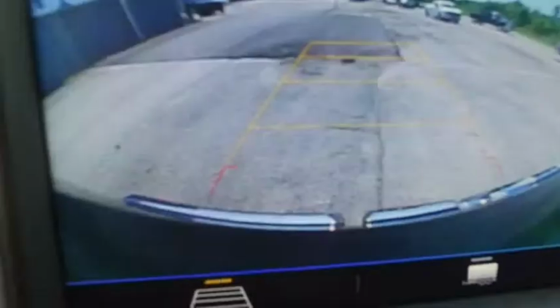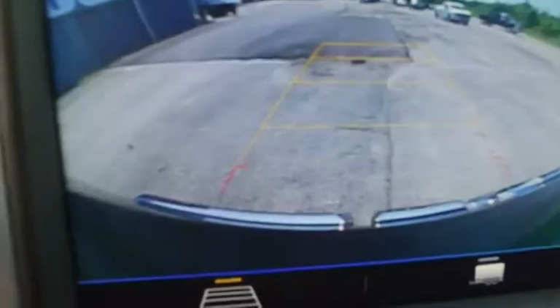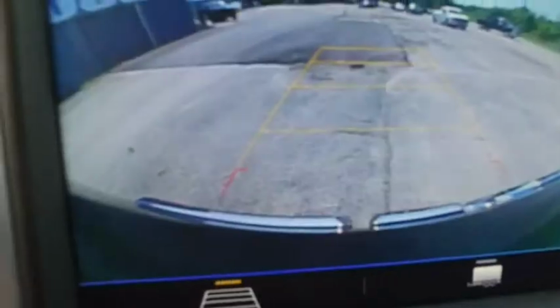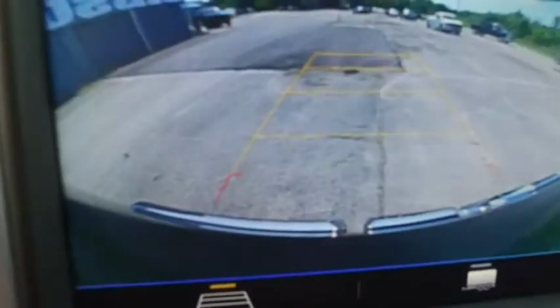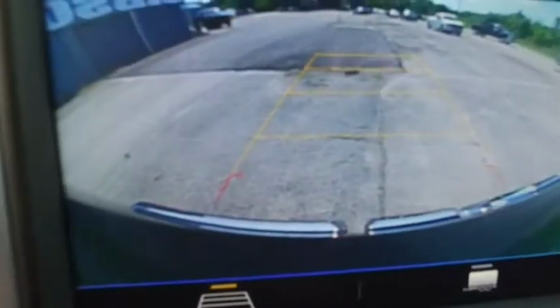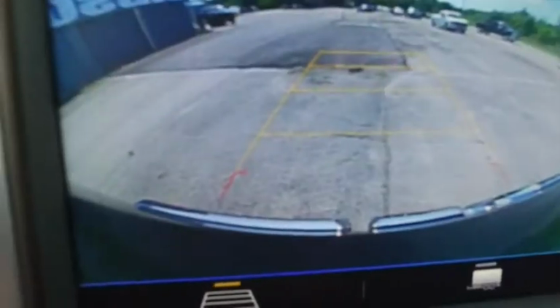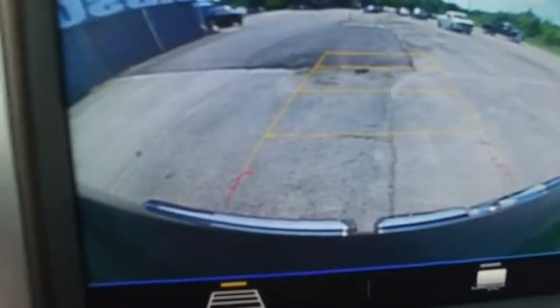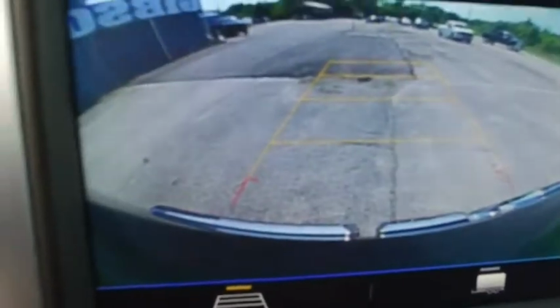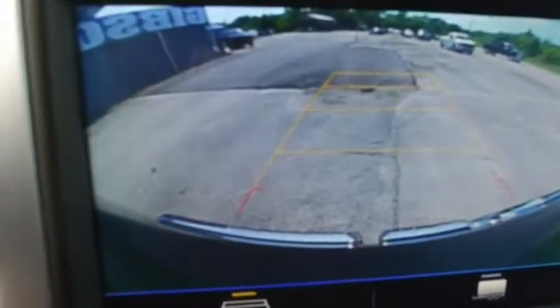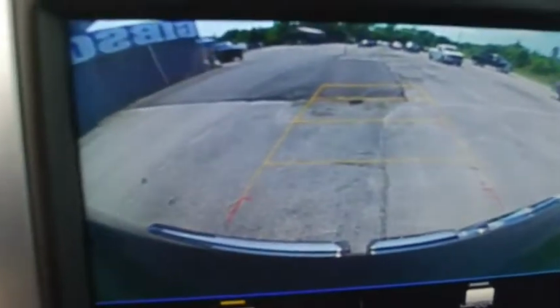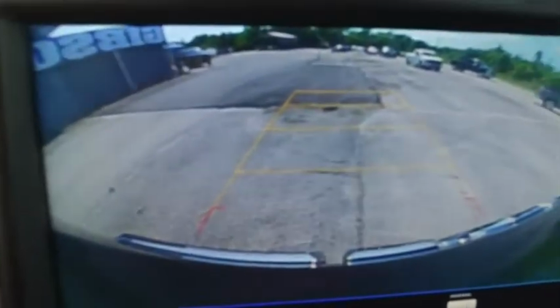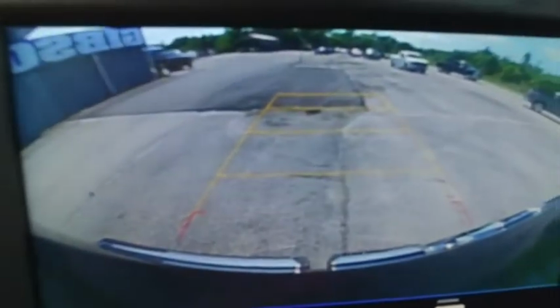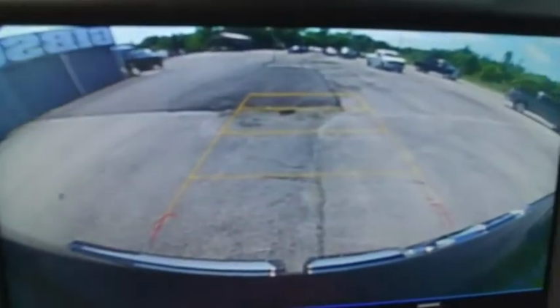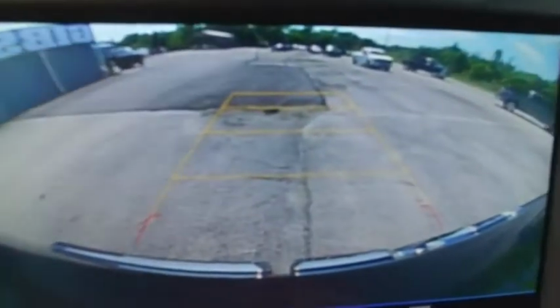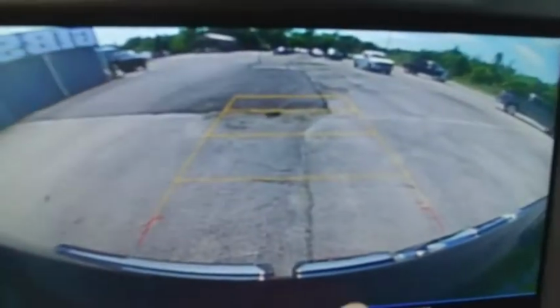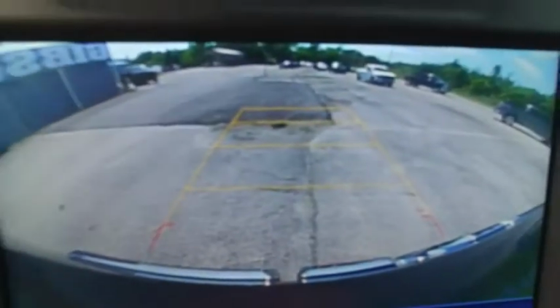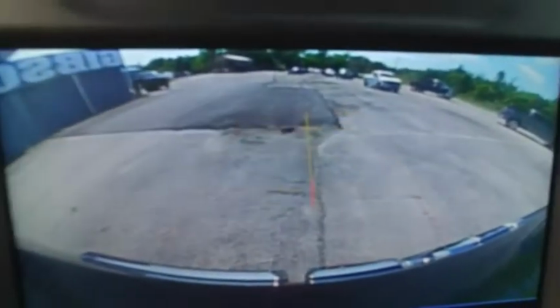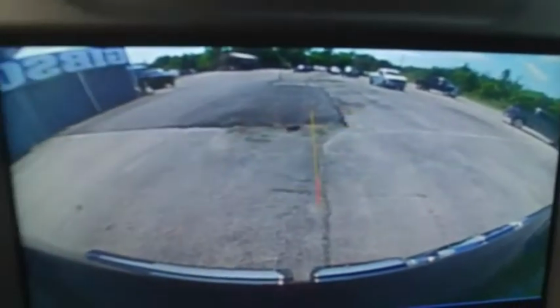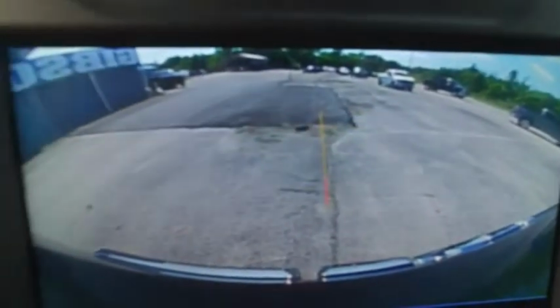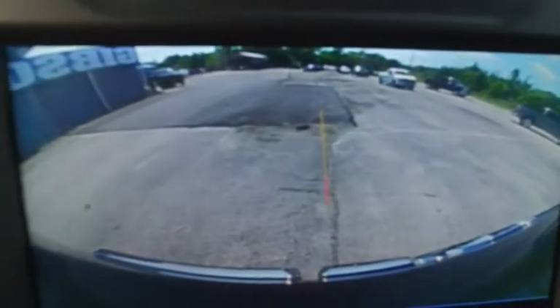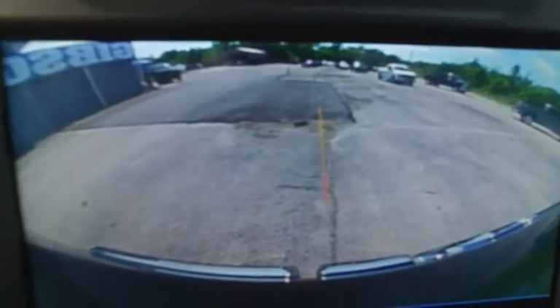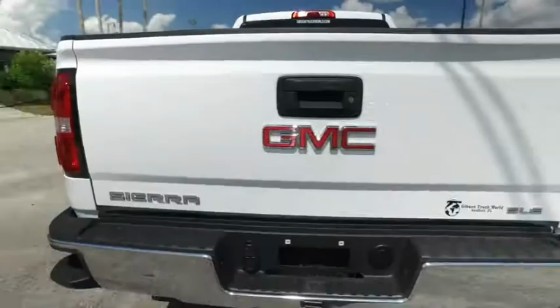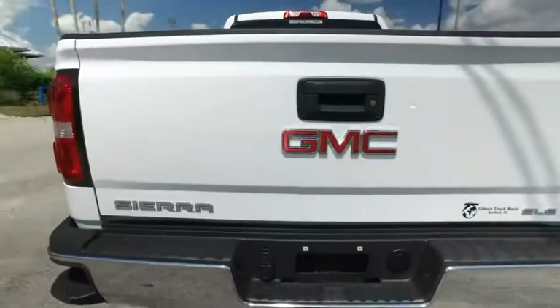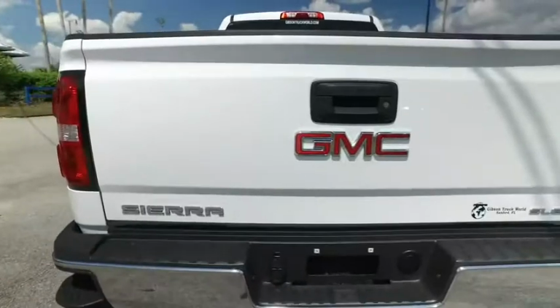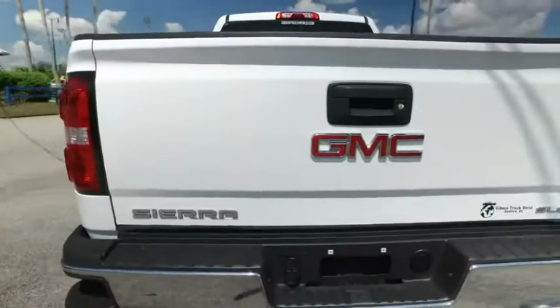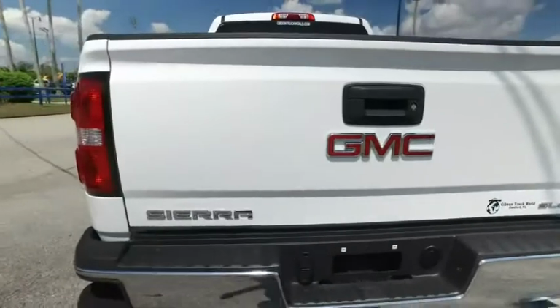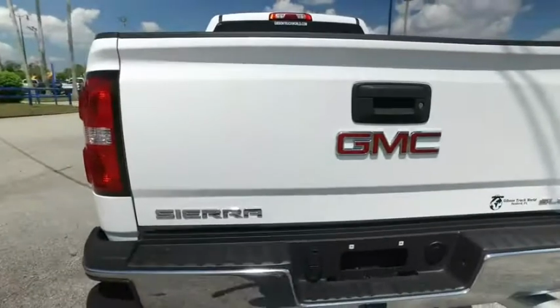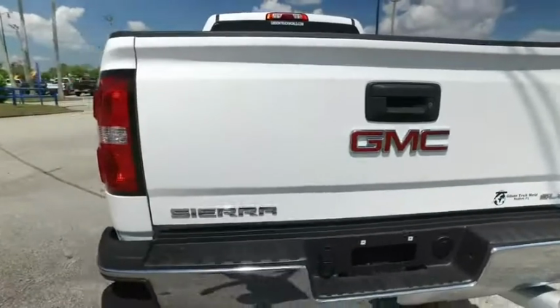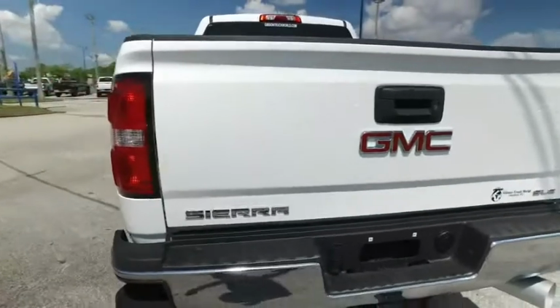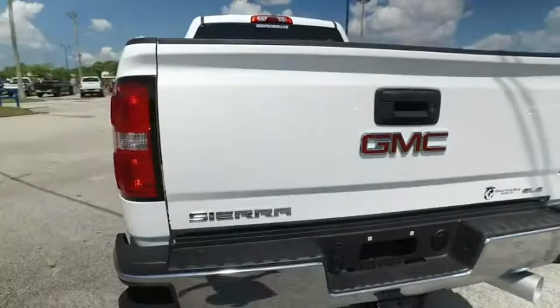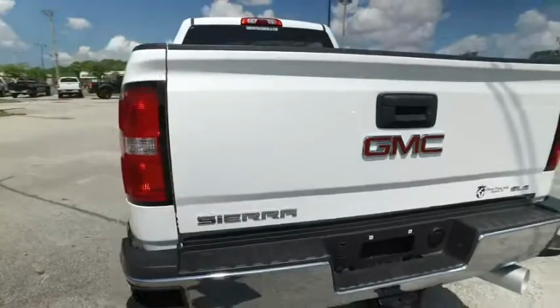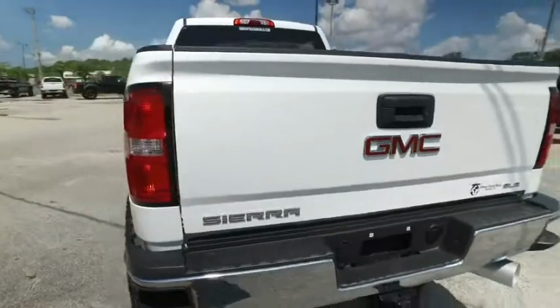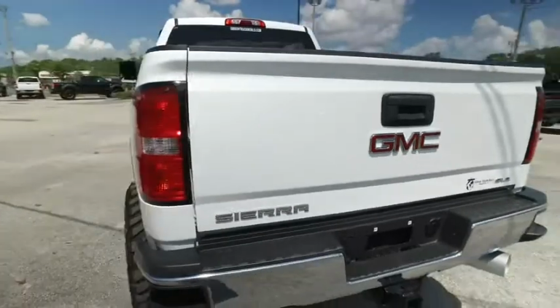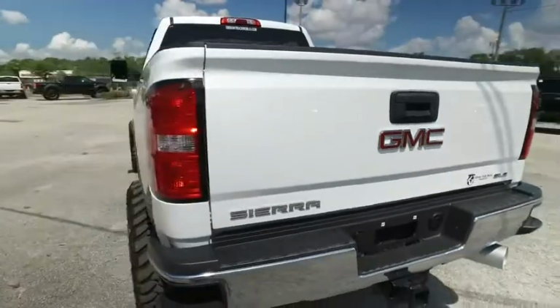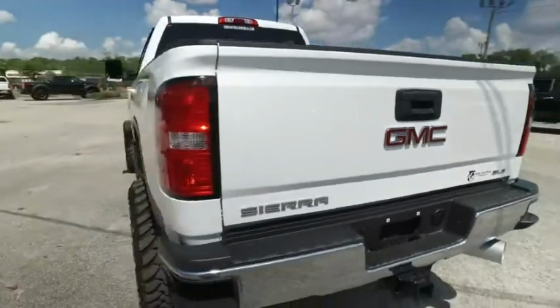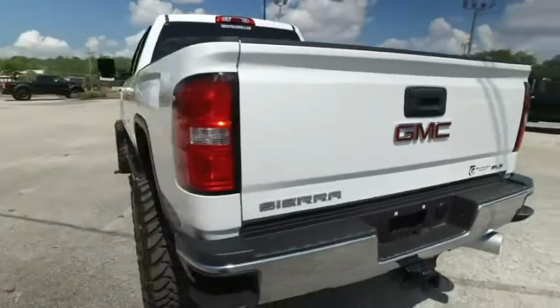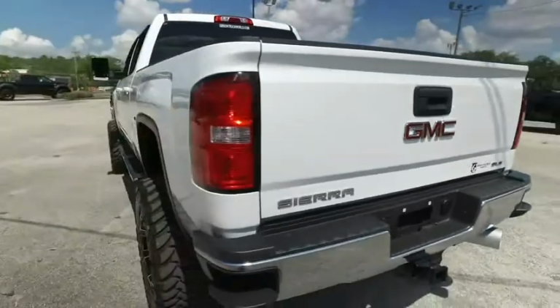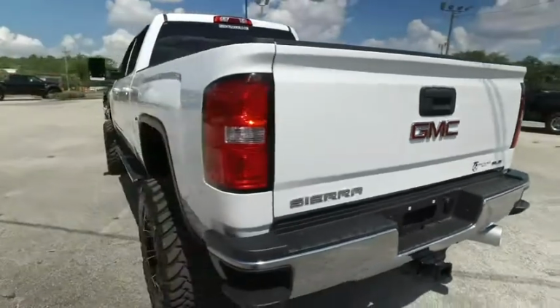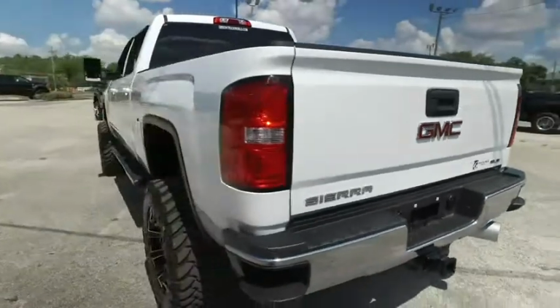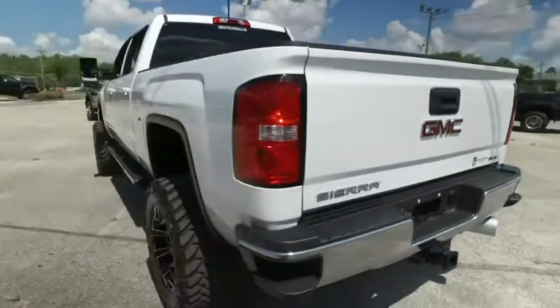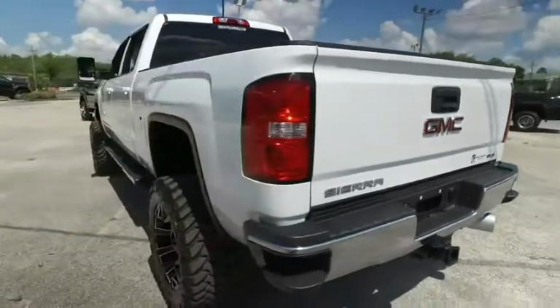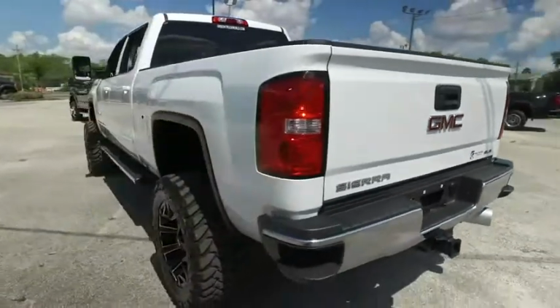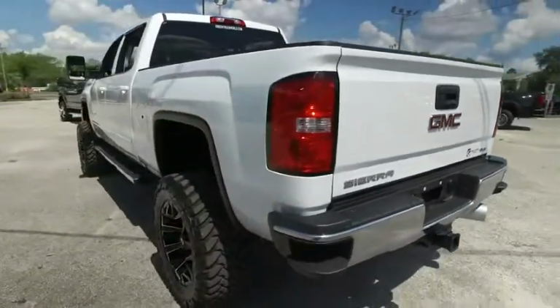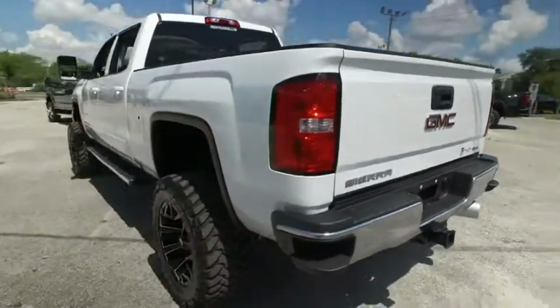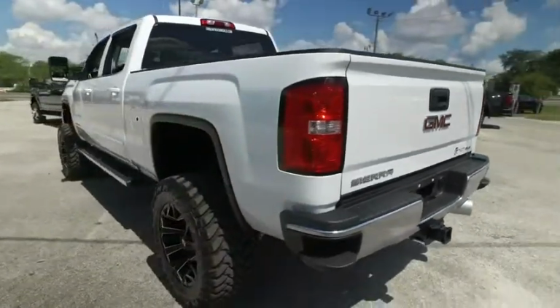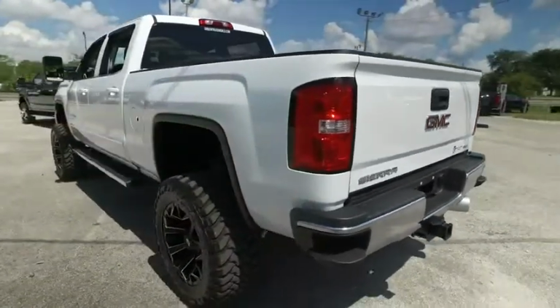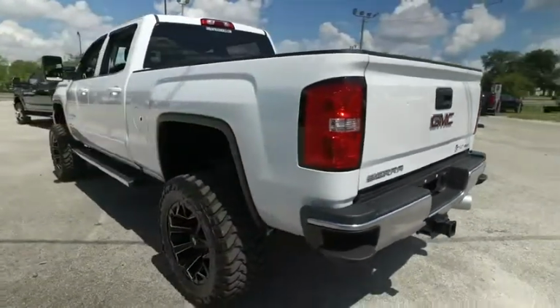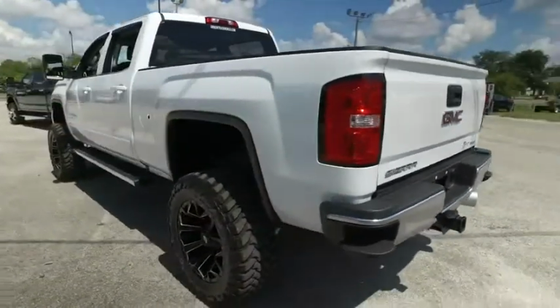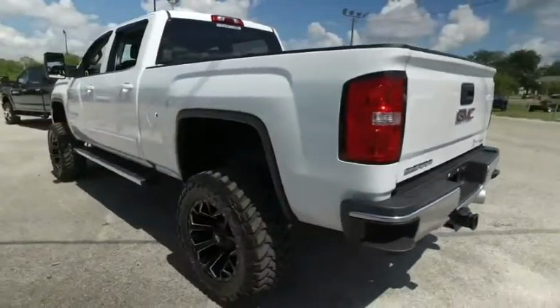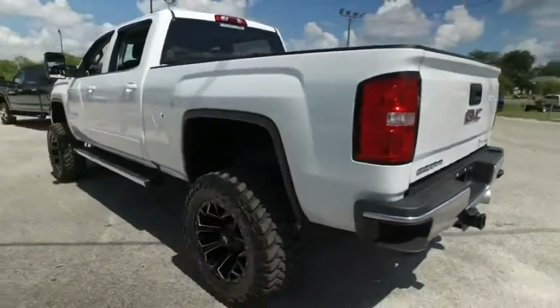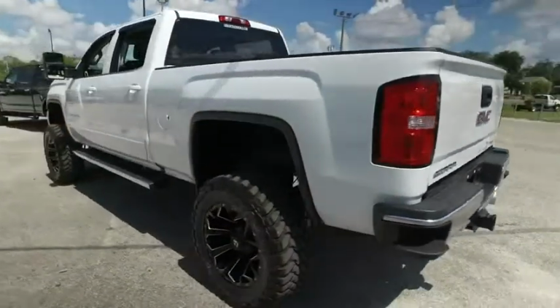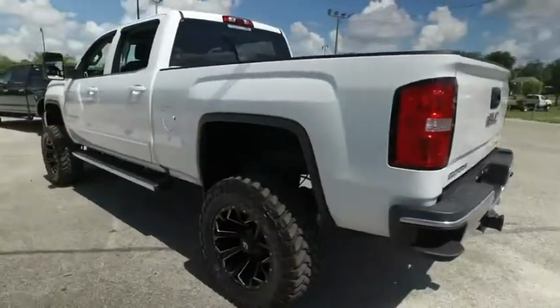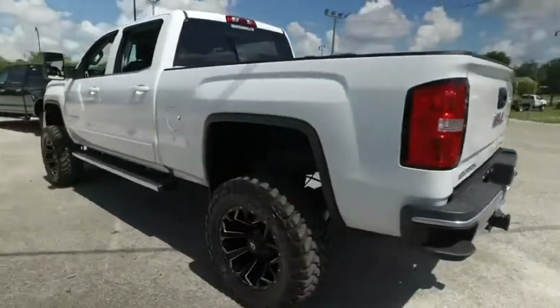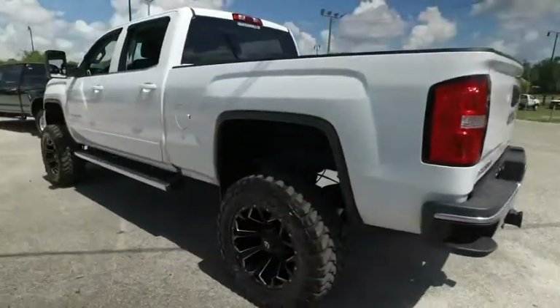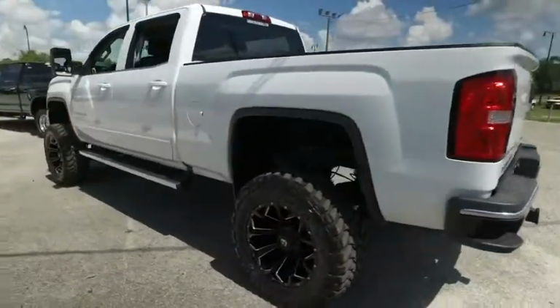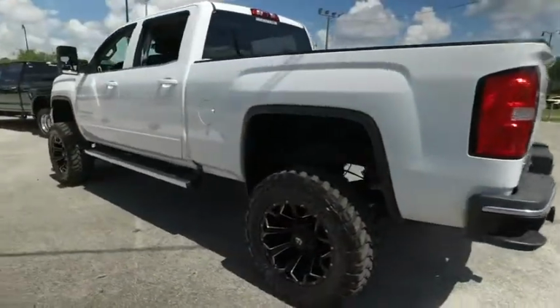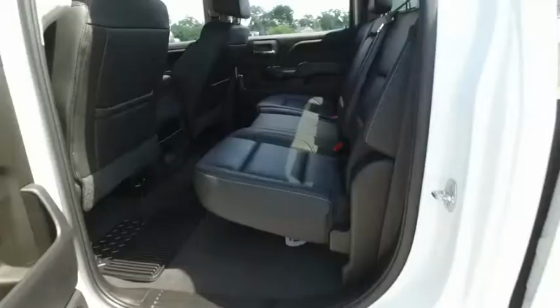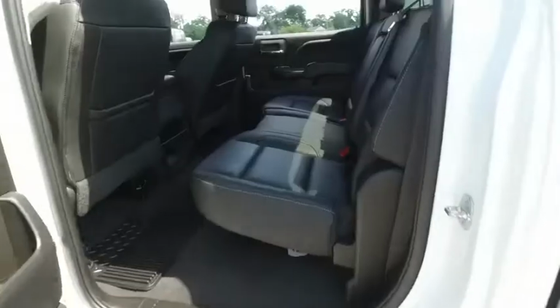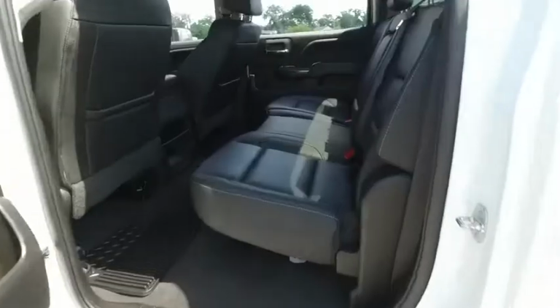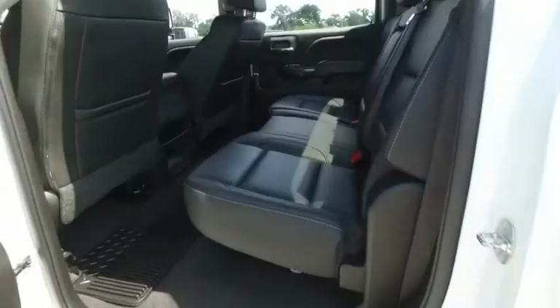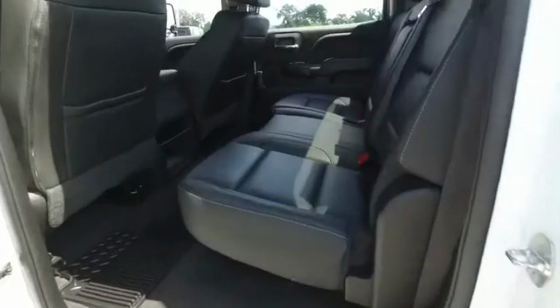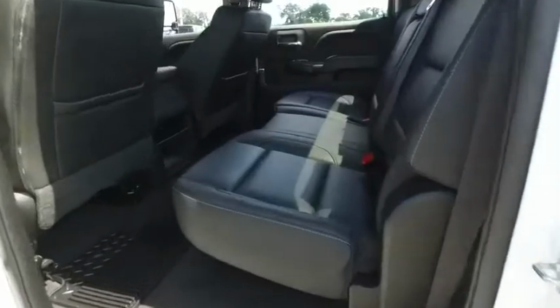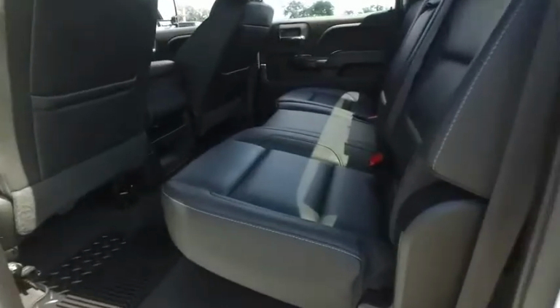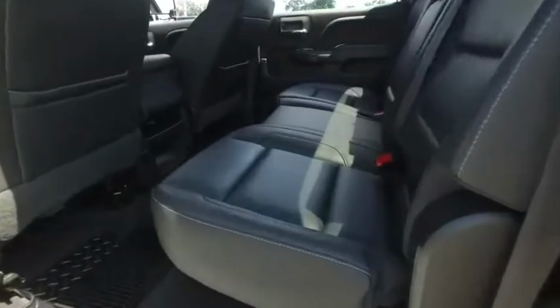Guys, you've got your sidesteps, tow package, backup camera. Do not wait, do not hesitate, do not procrastinate. This beautiful beast will not last long.